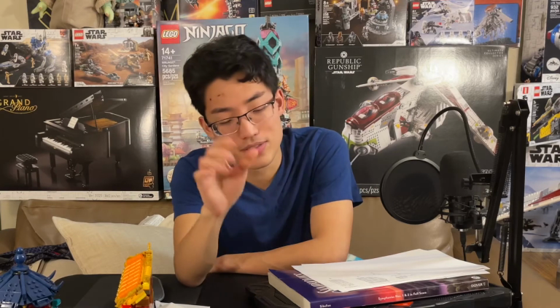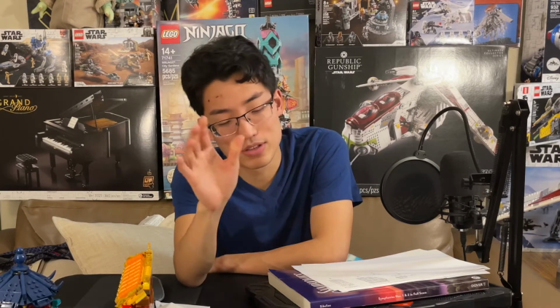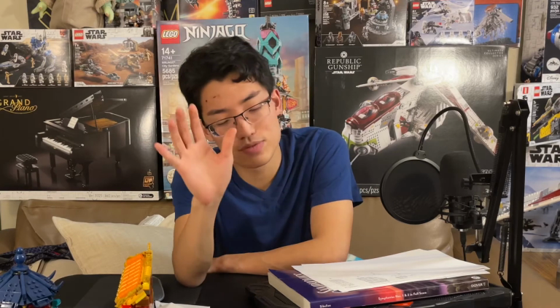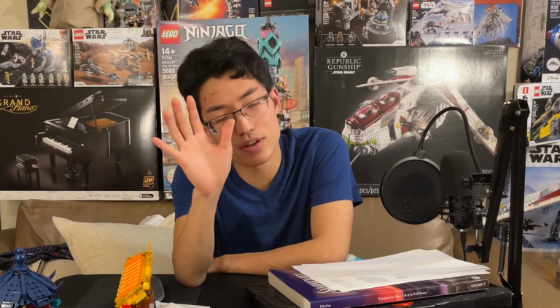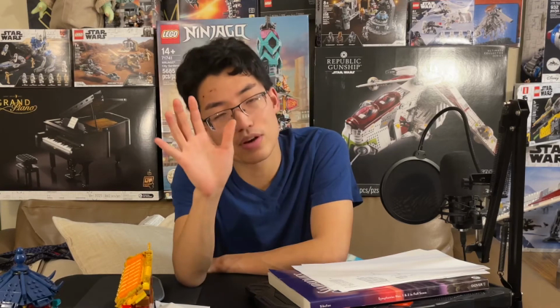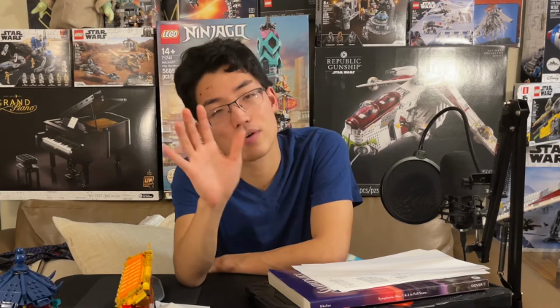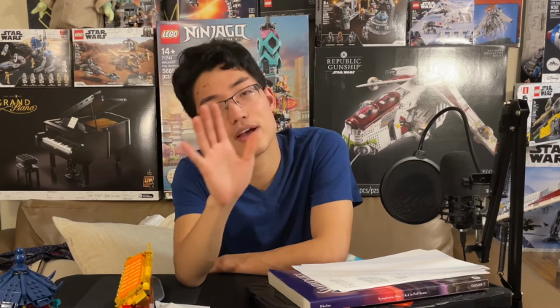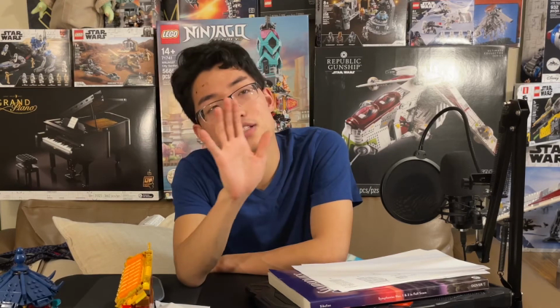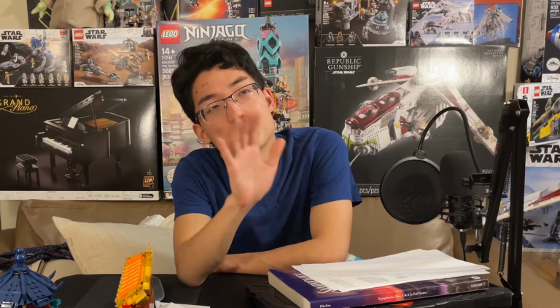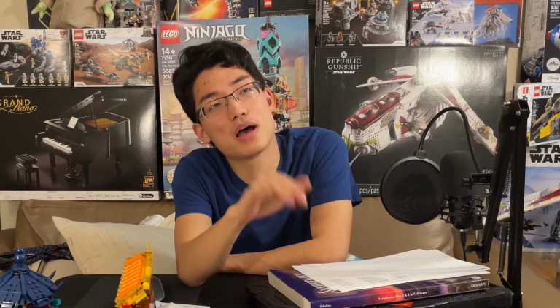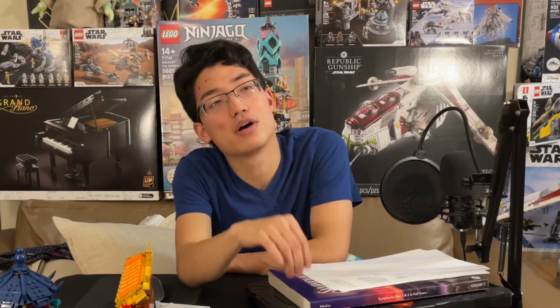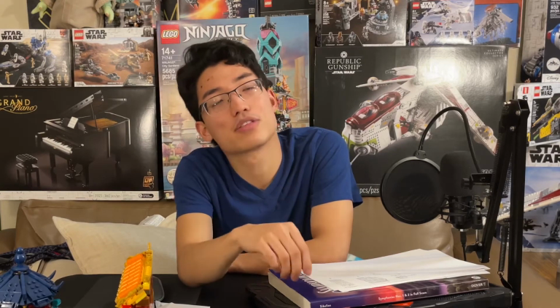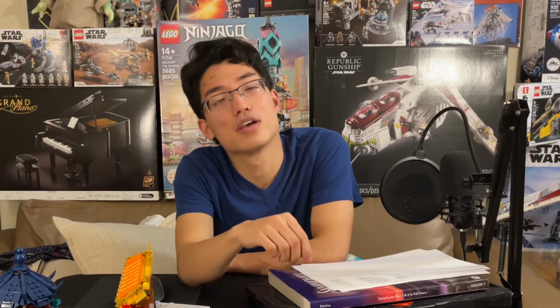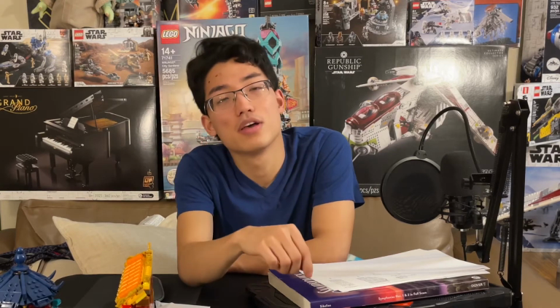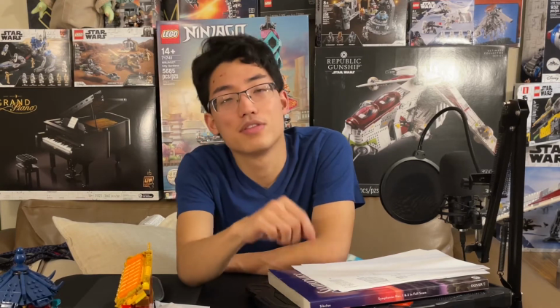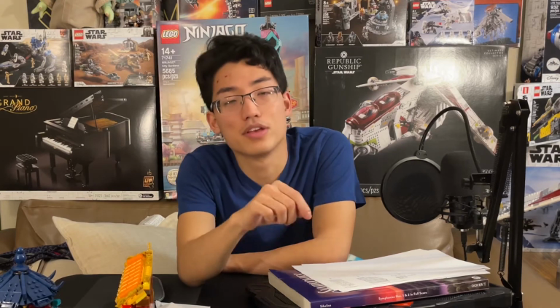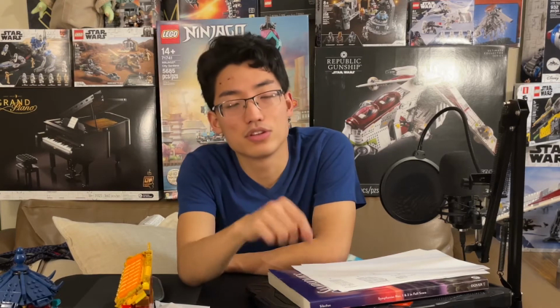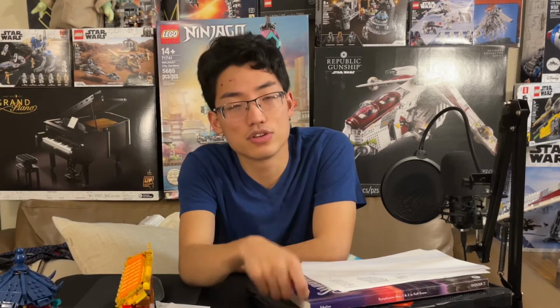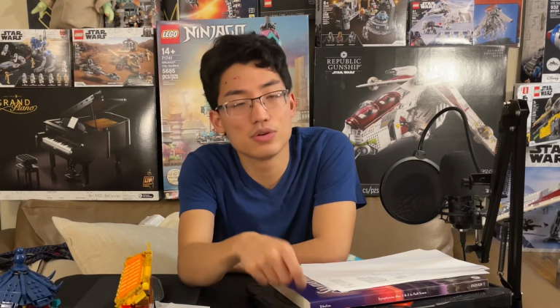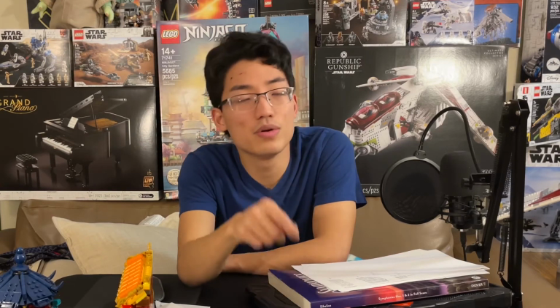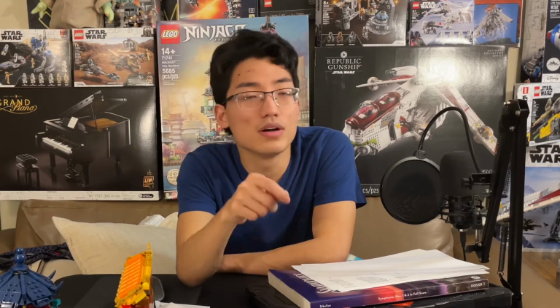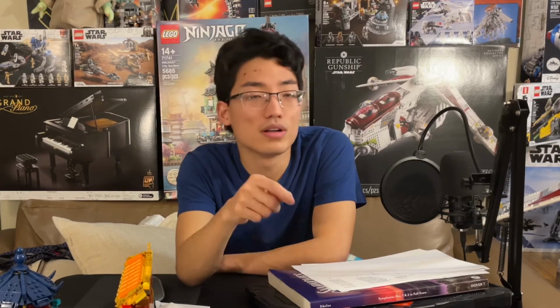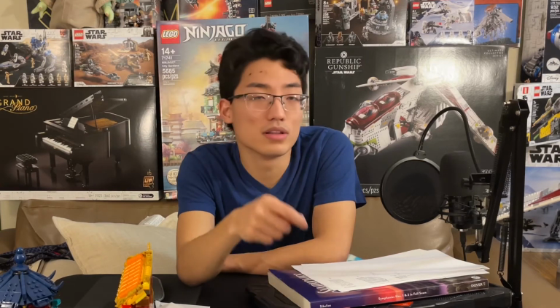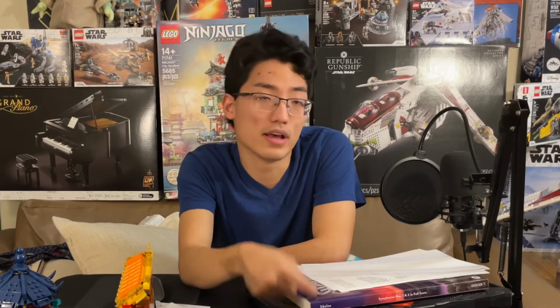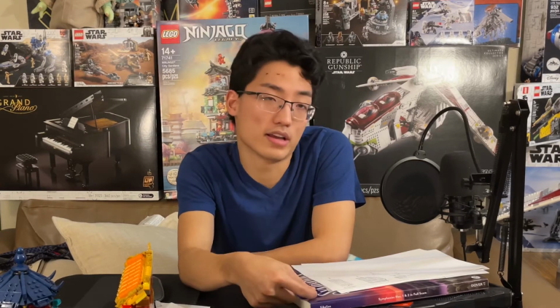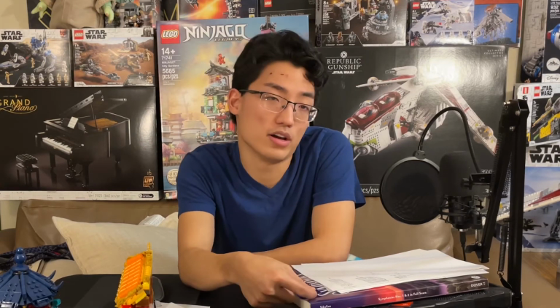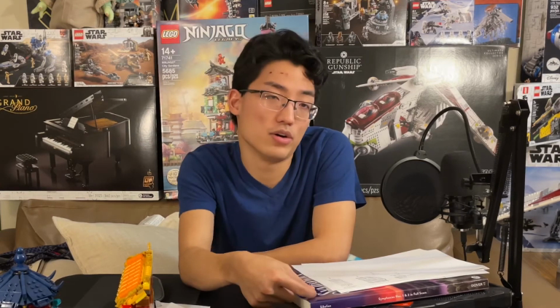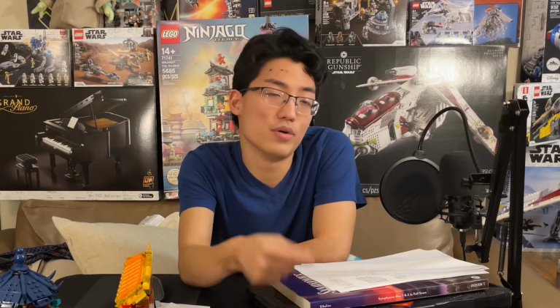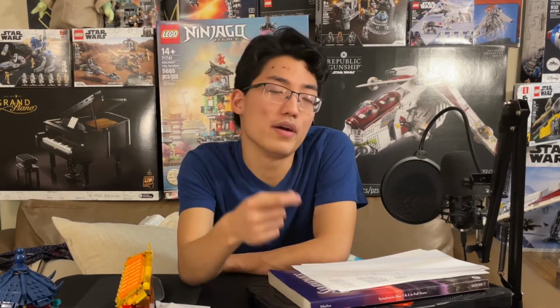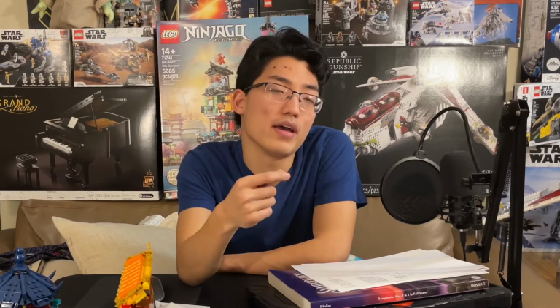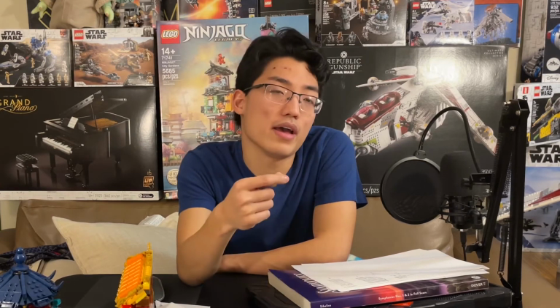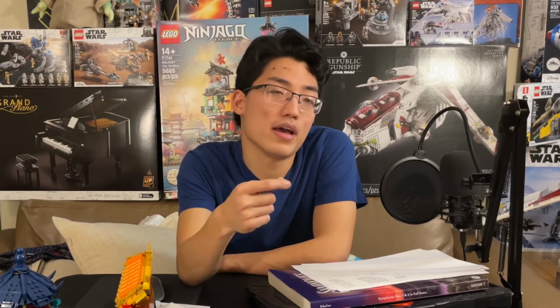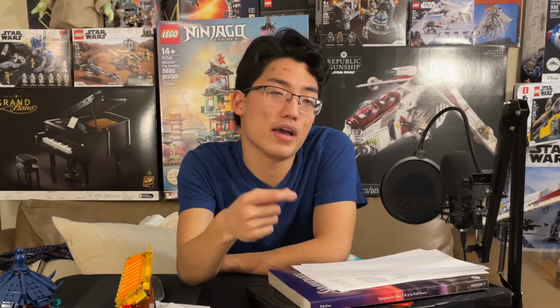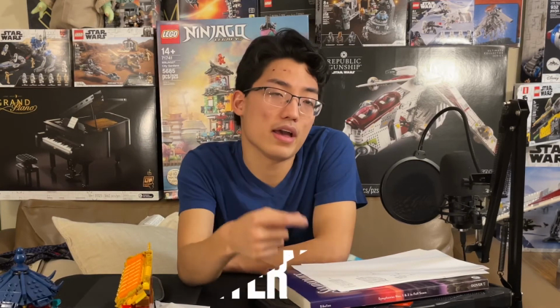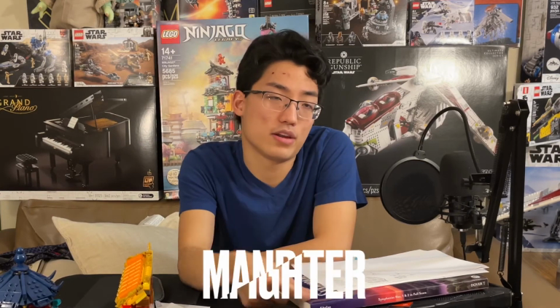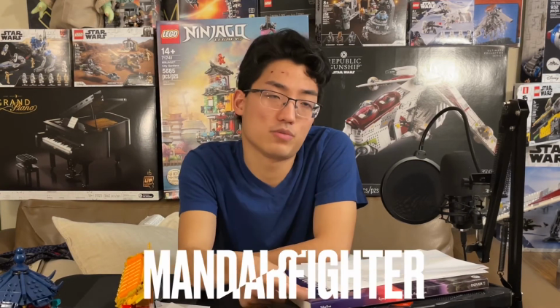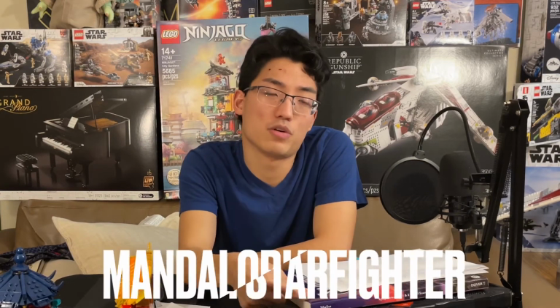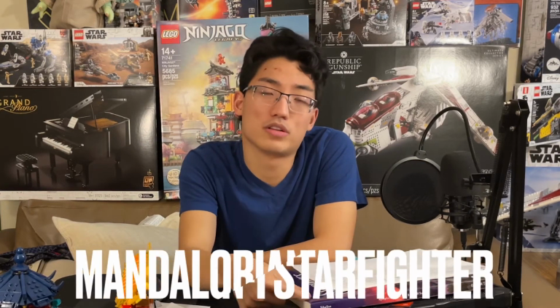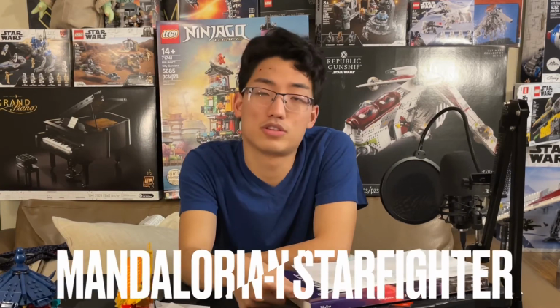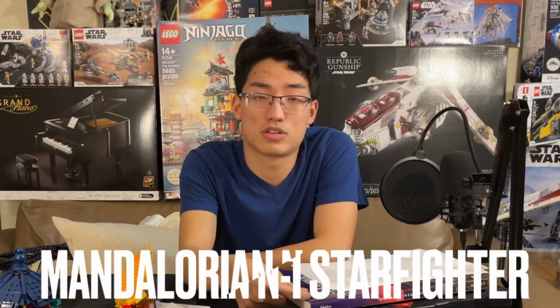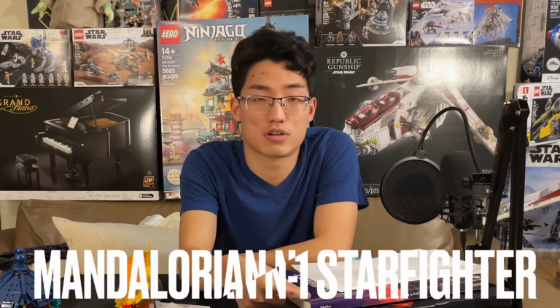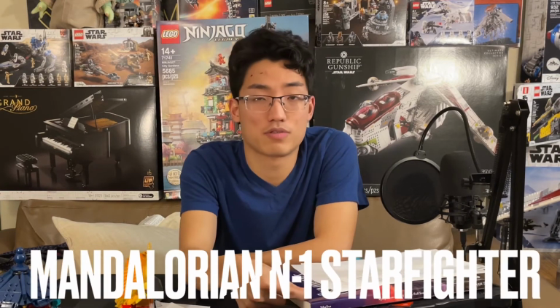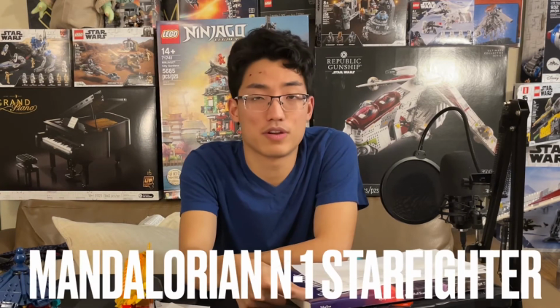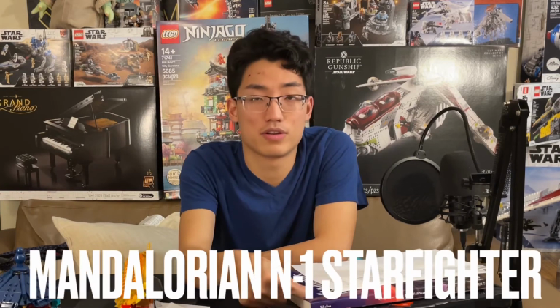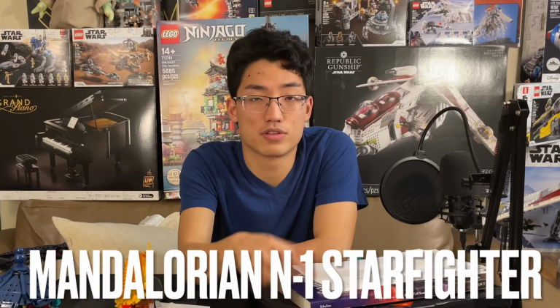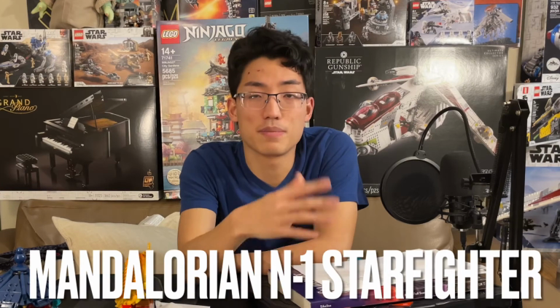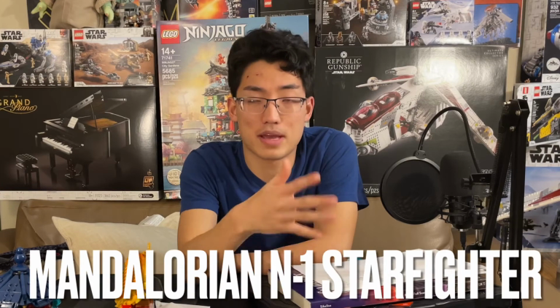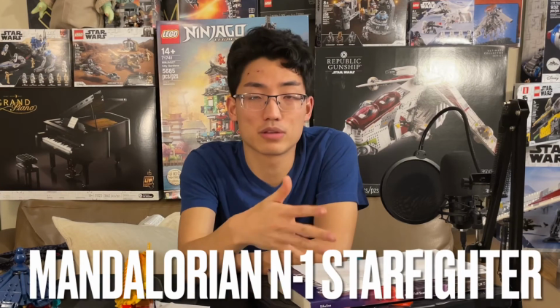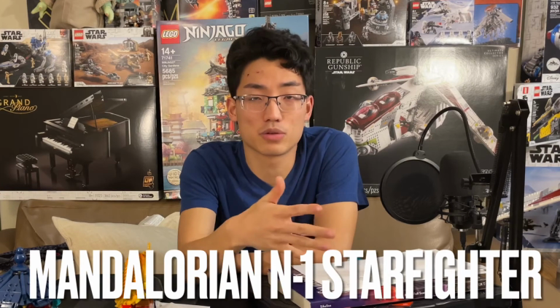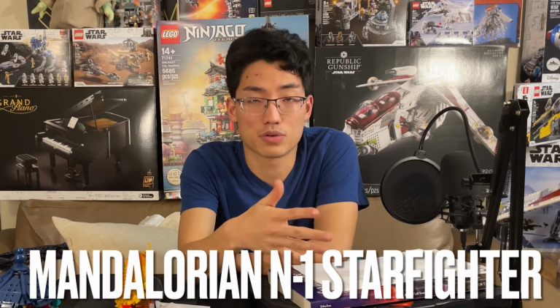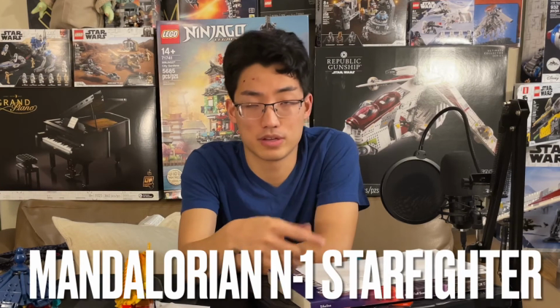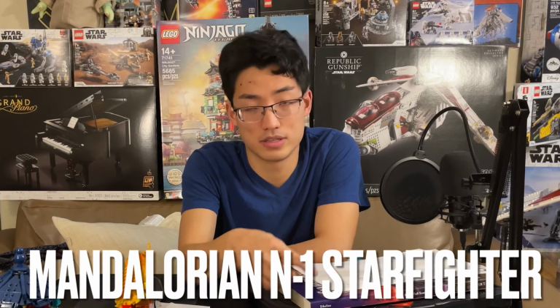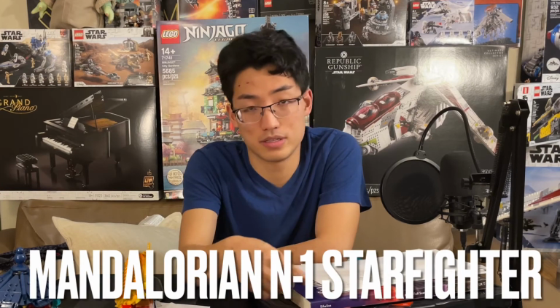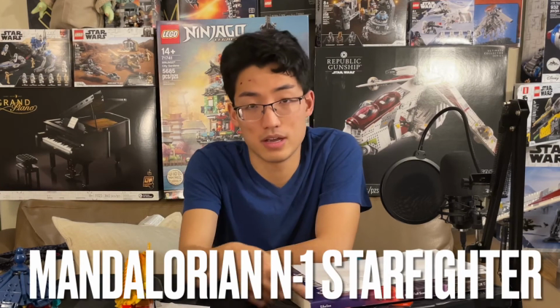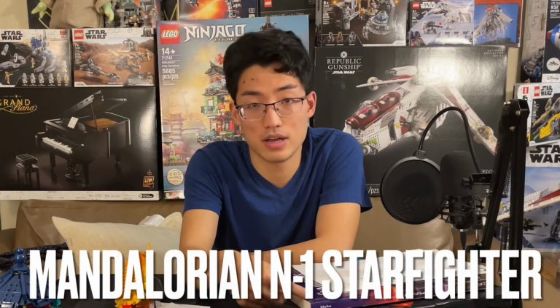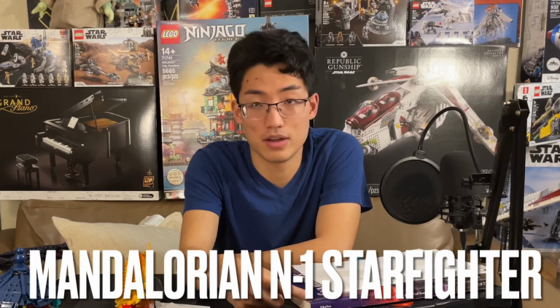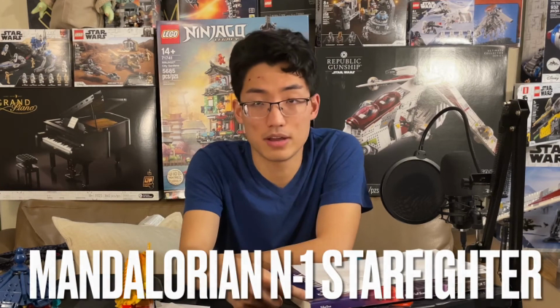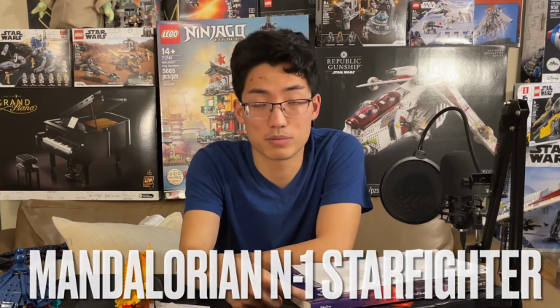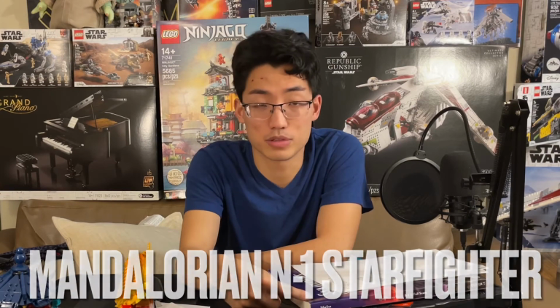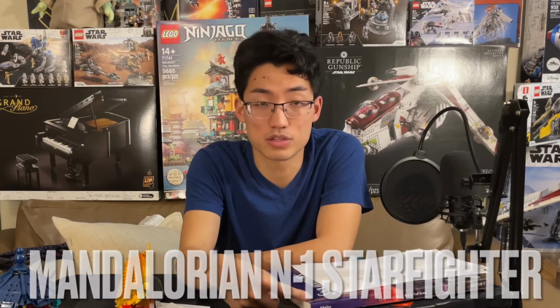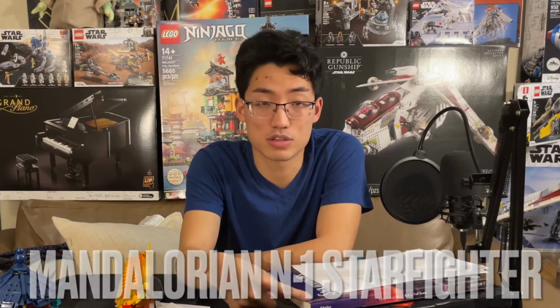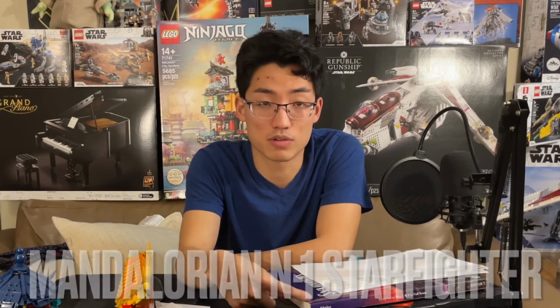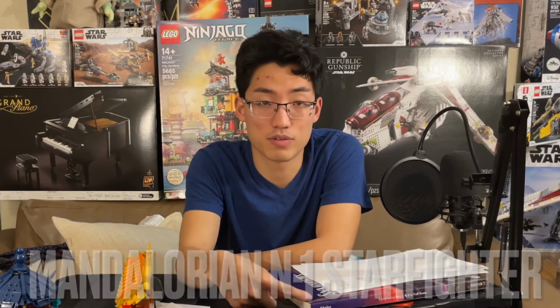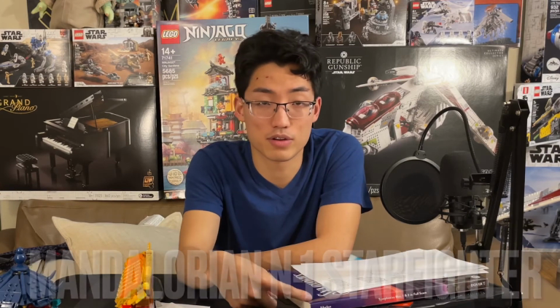This video is about the new LEGO N1 Starfighter — the Mandalorian N1 Starfighter.